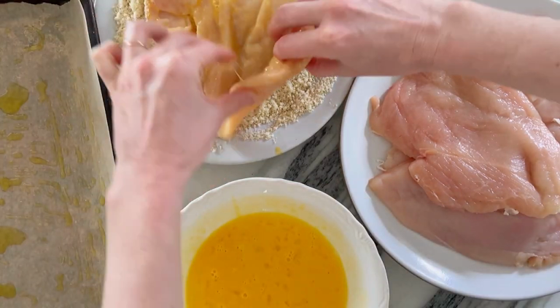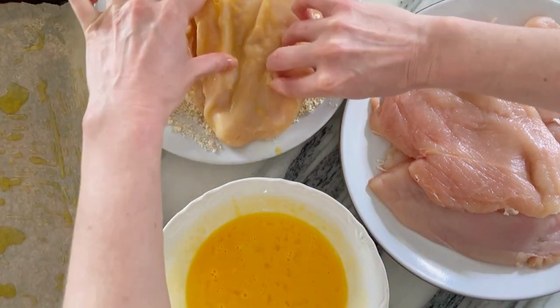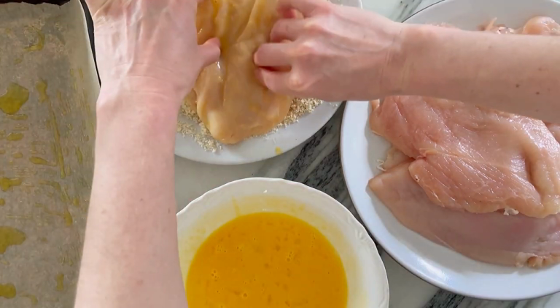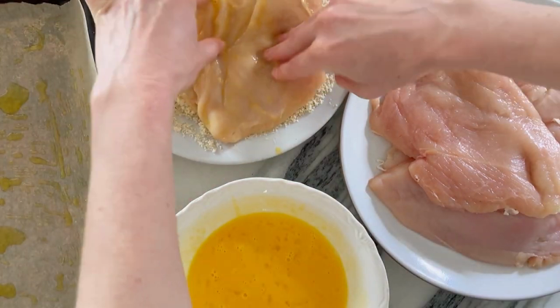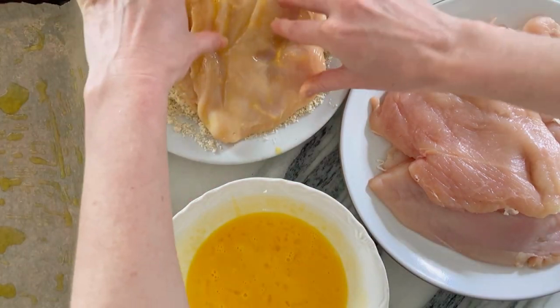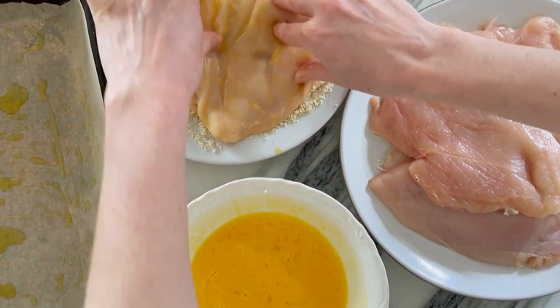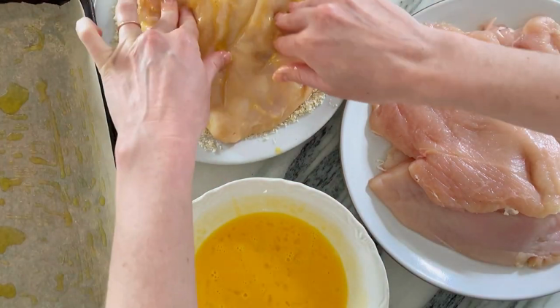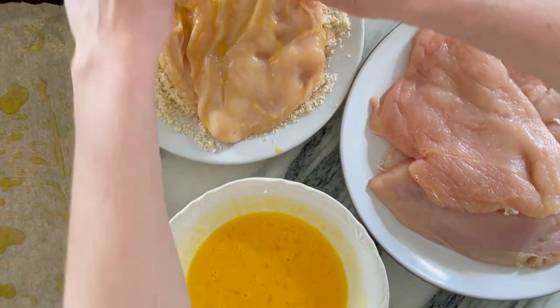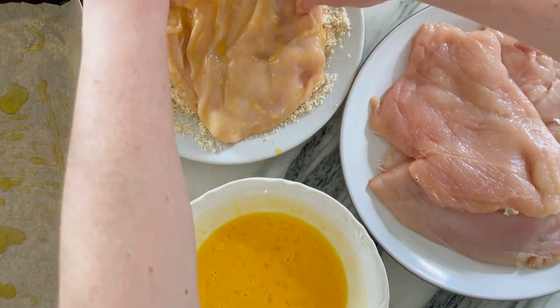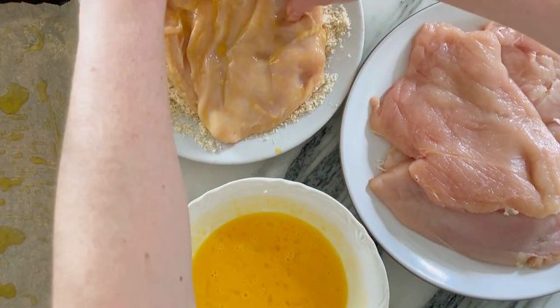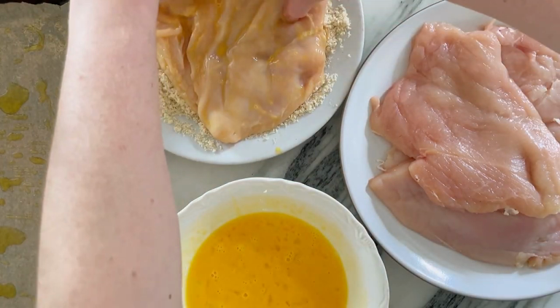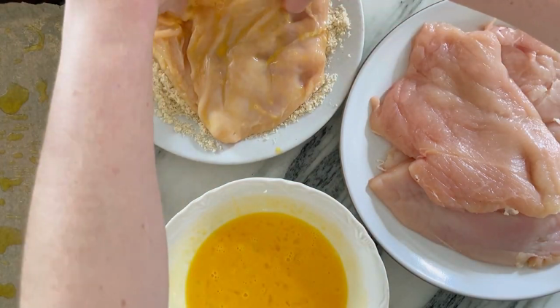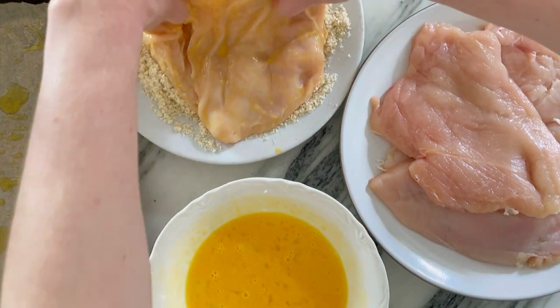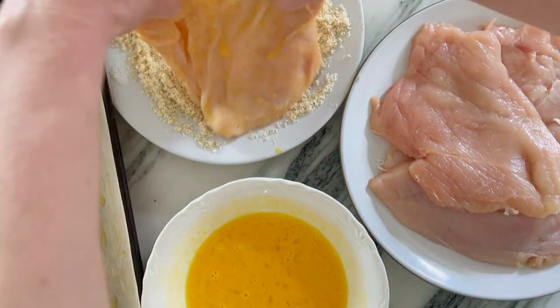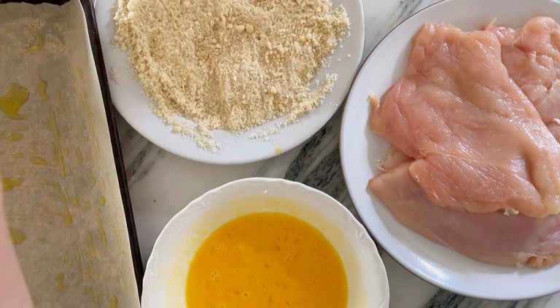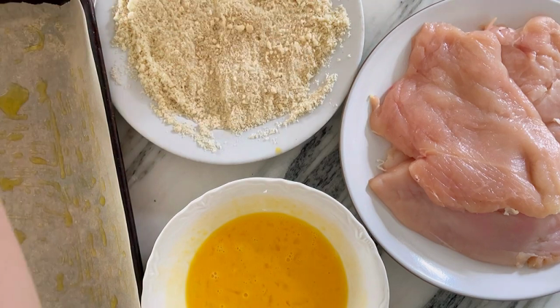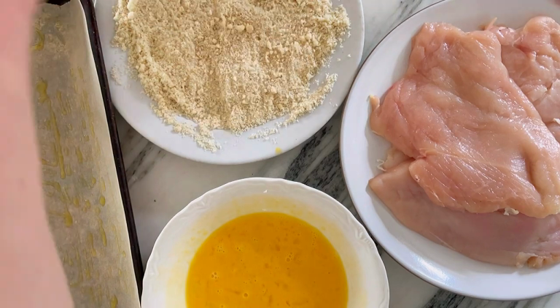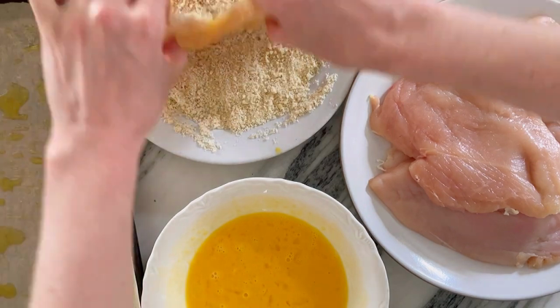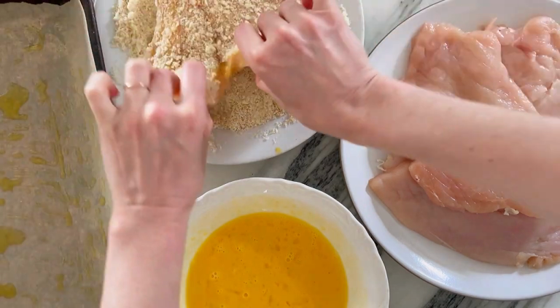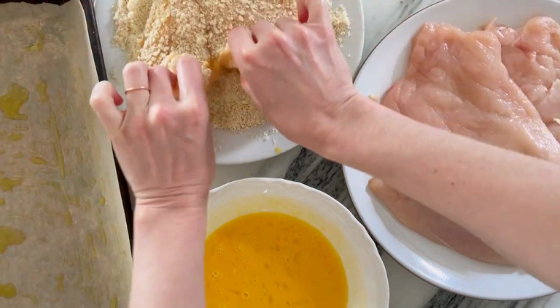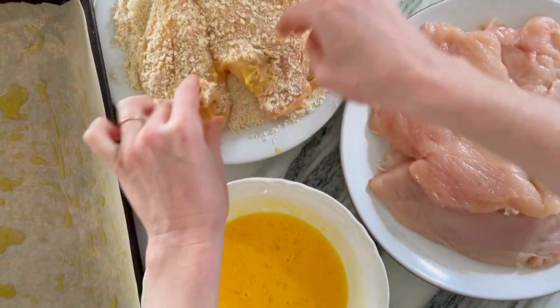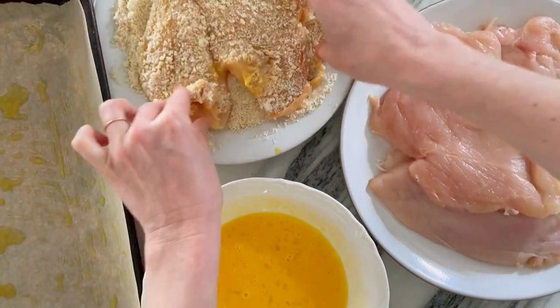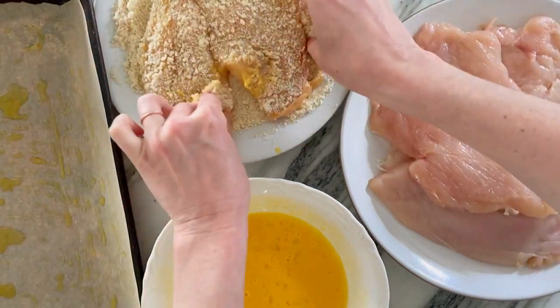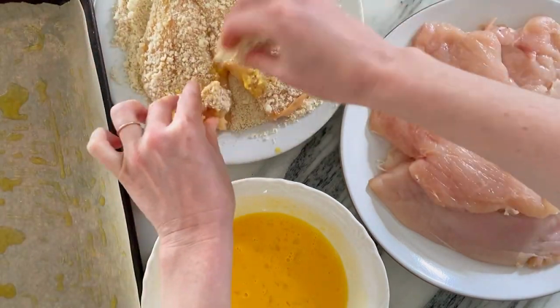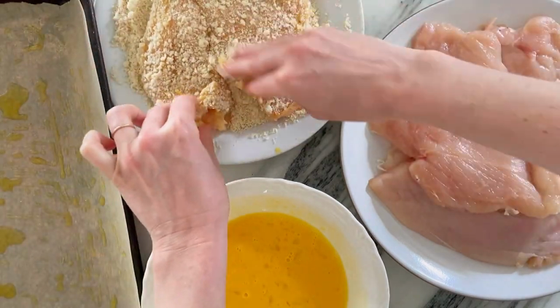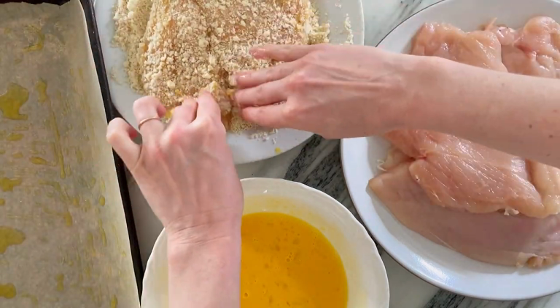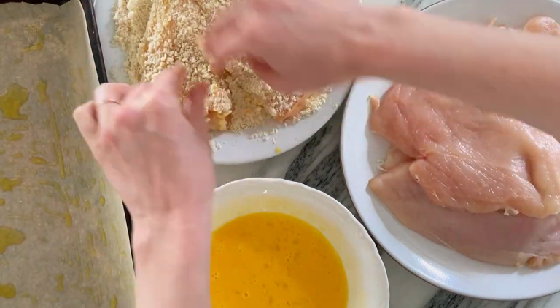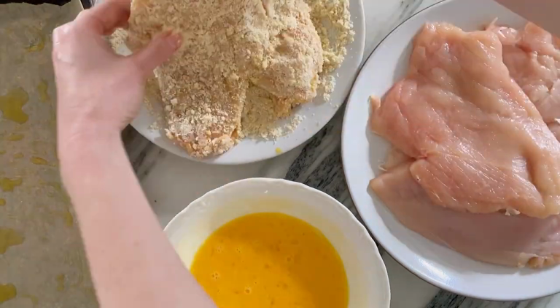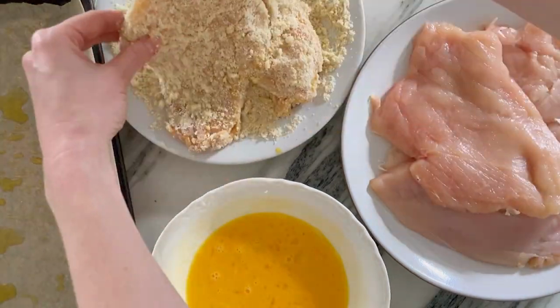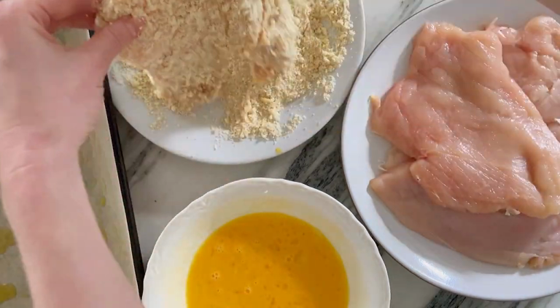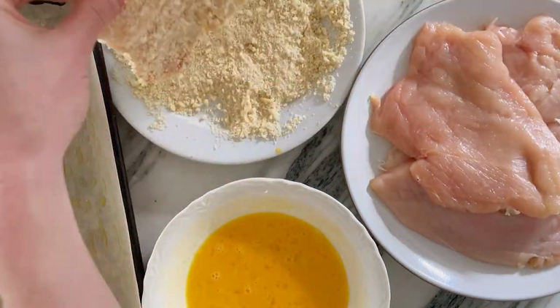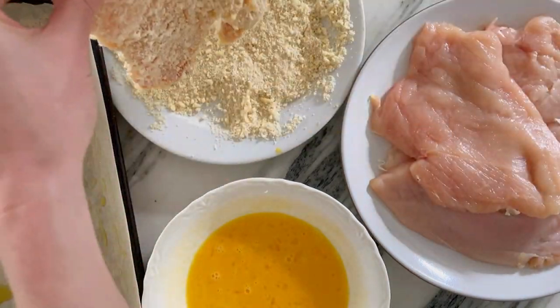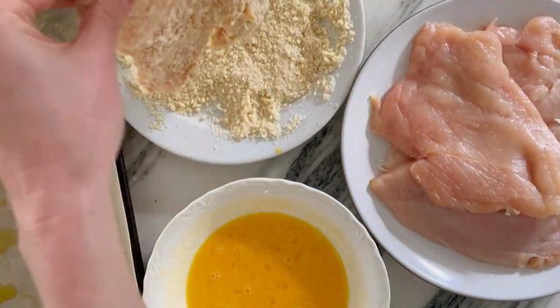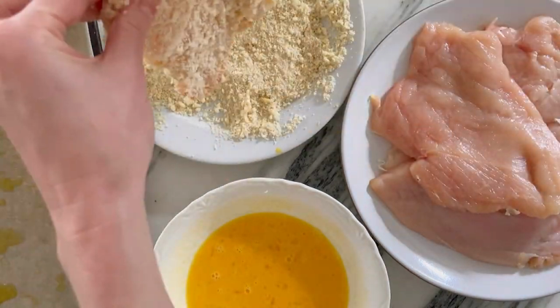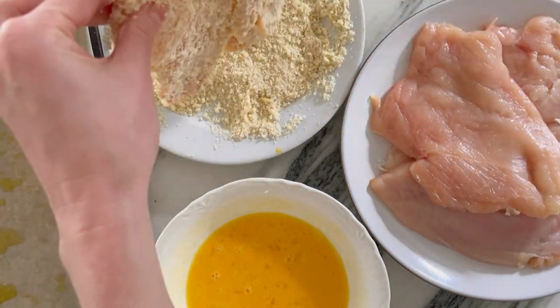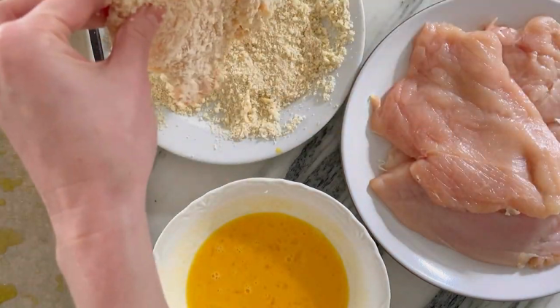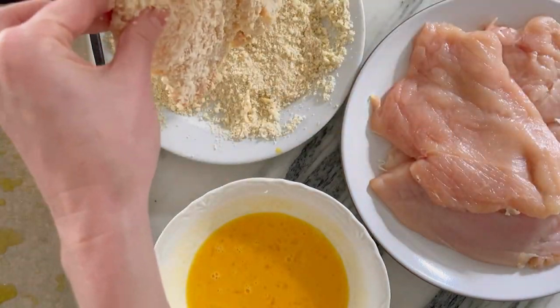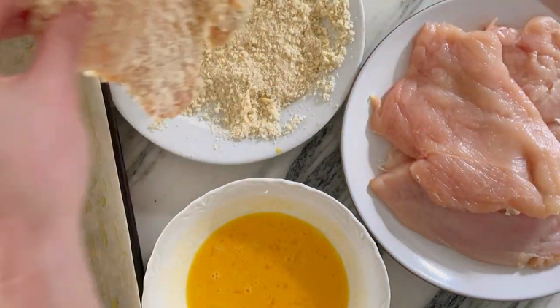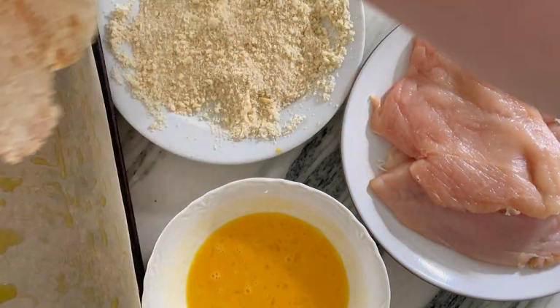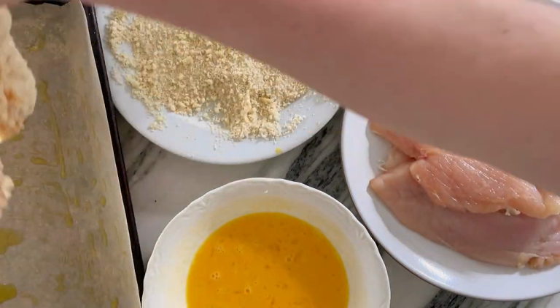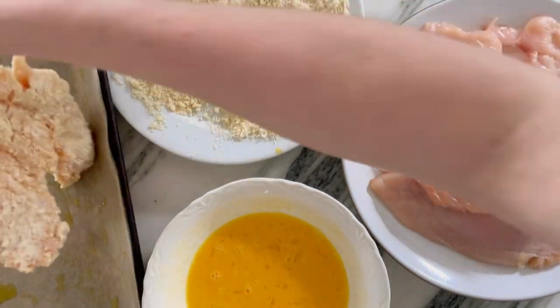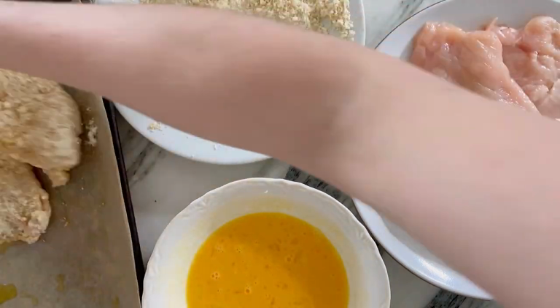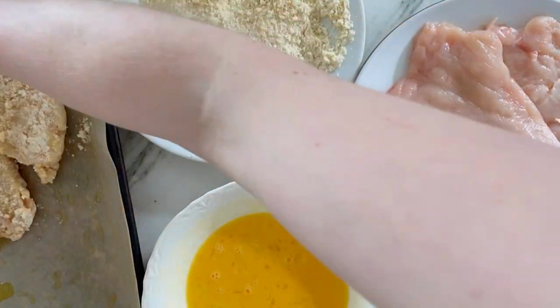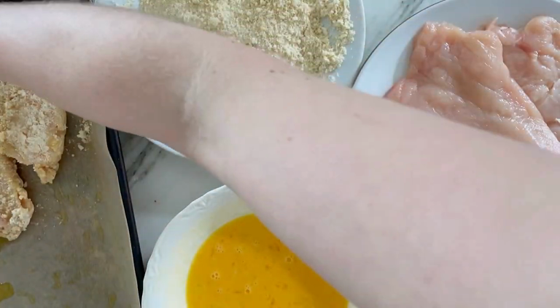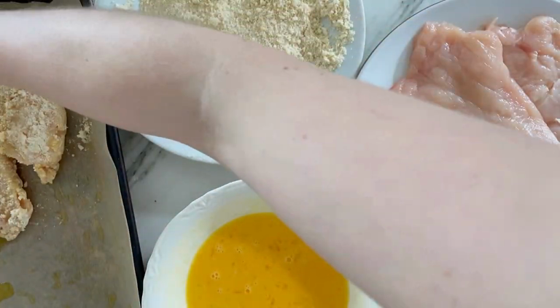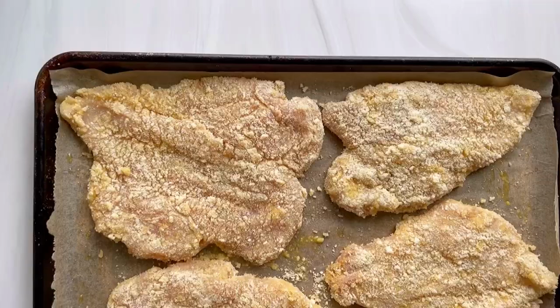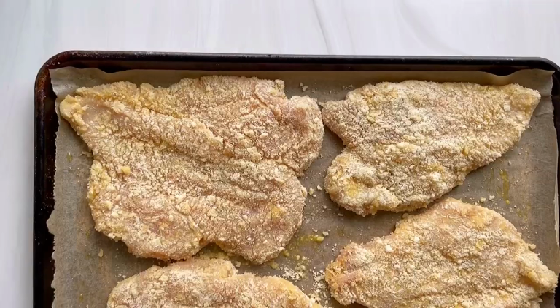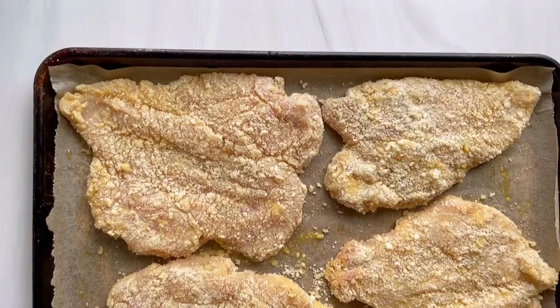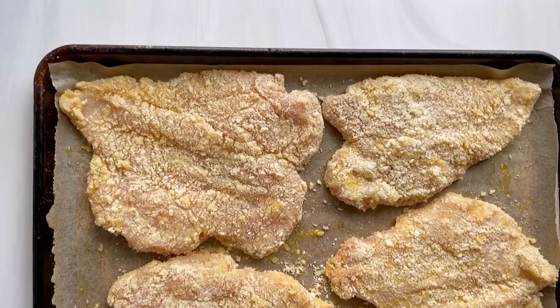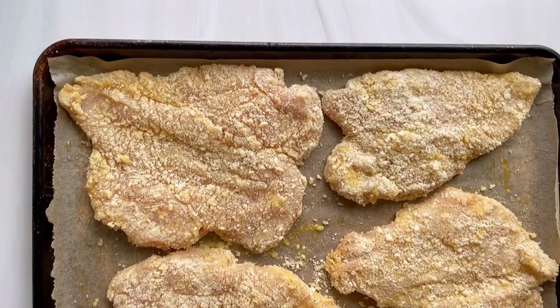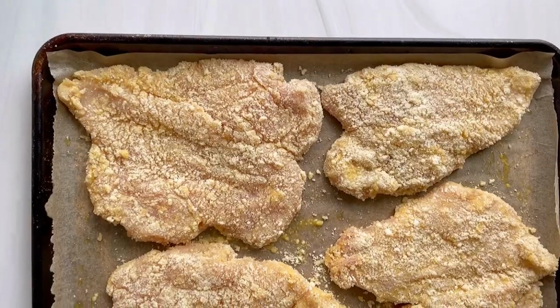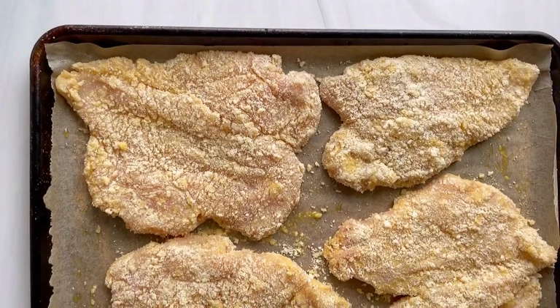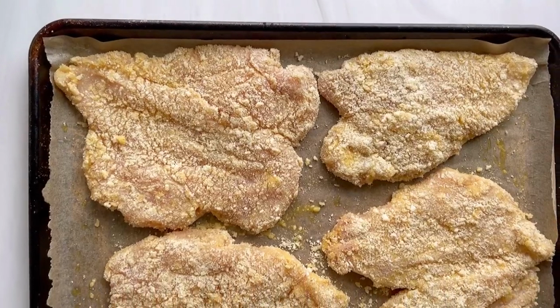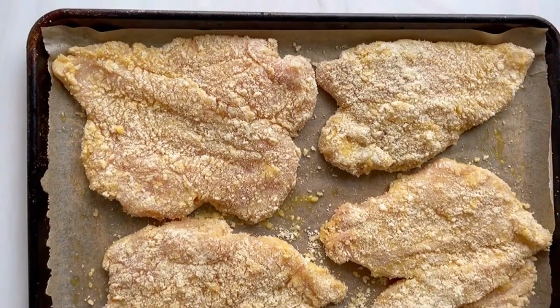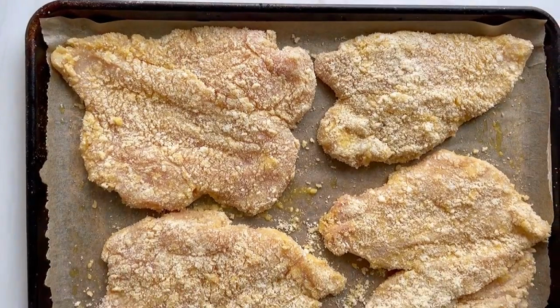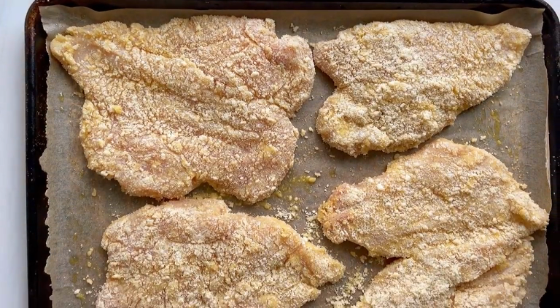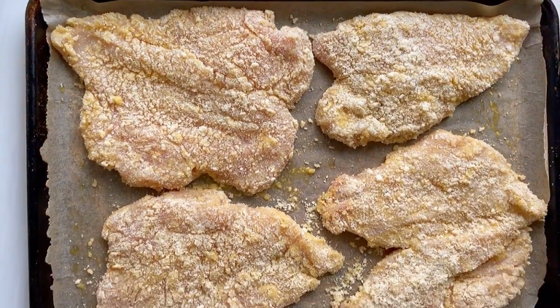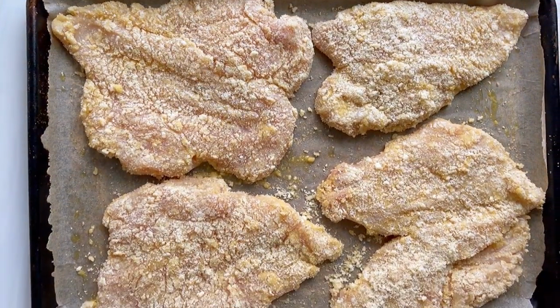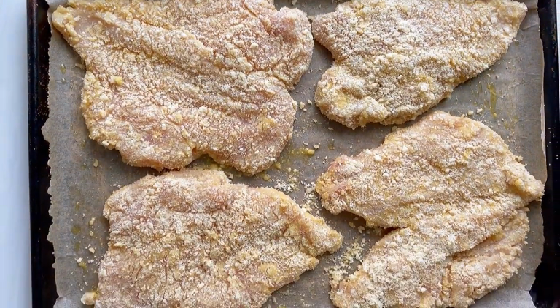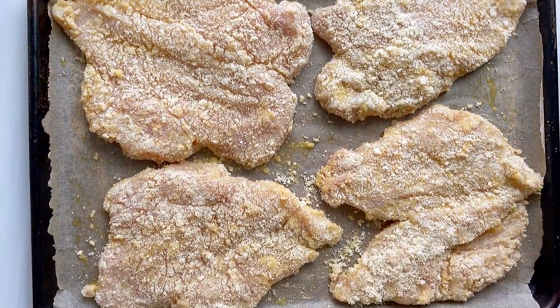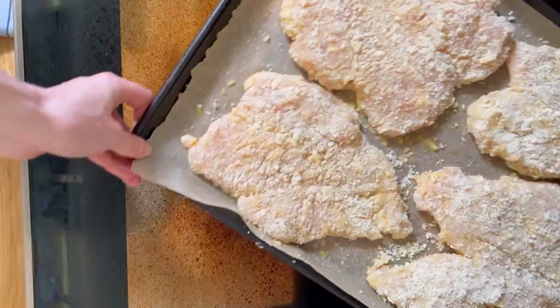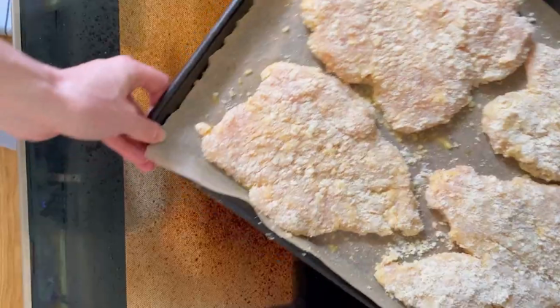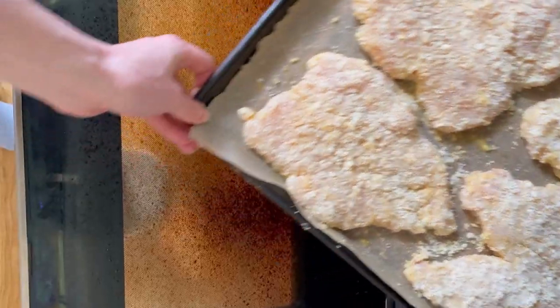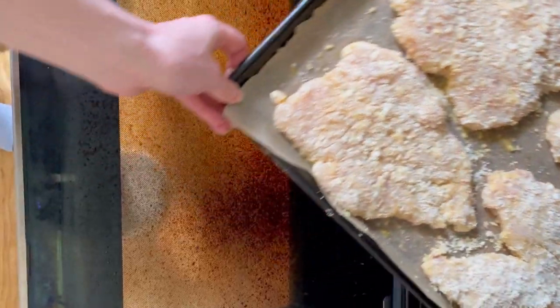All you need is a single dunk in the egg wash, then pat them into those beautiful crumbs and put them on an olive oil brushed baking sheet.